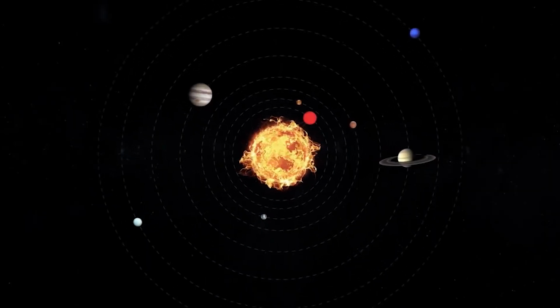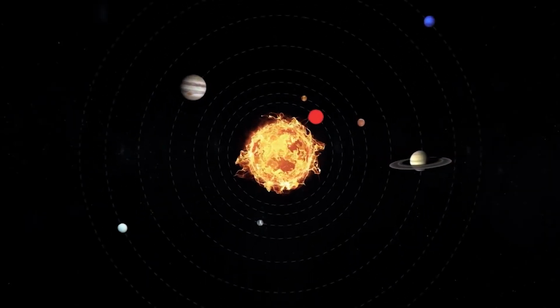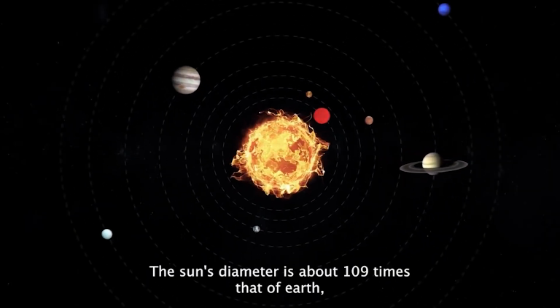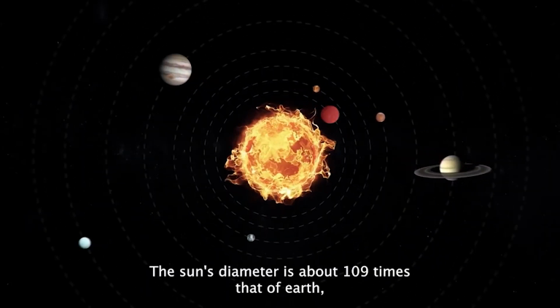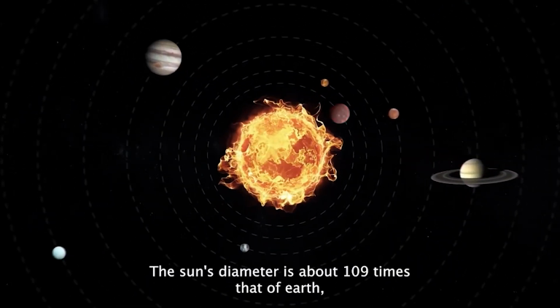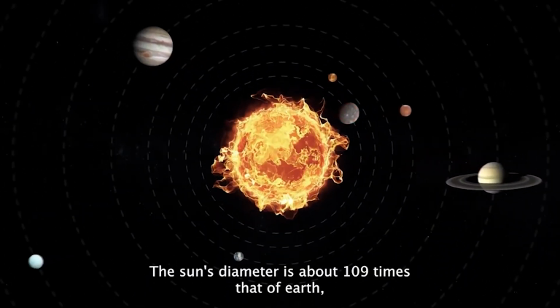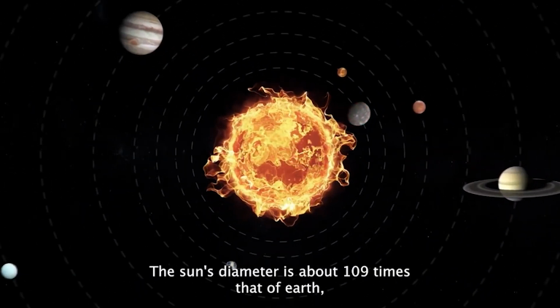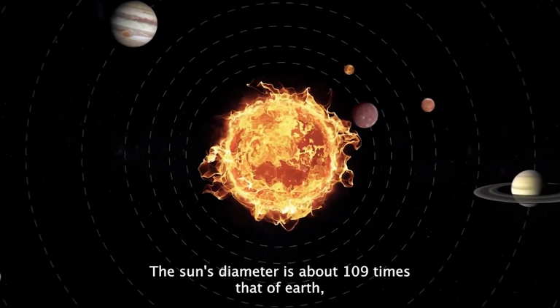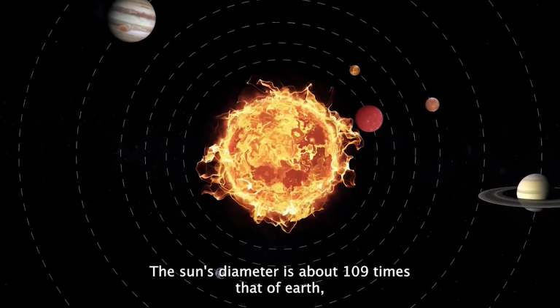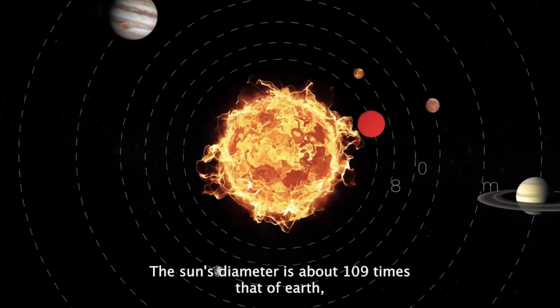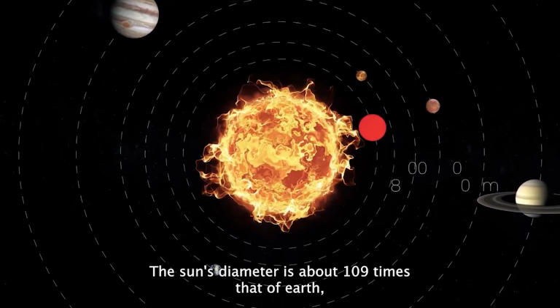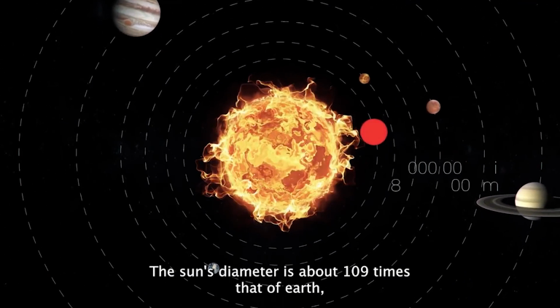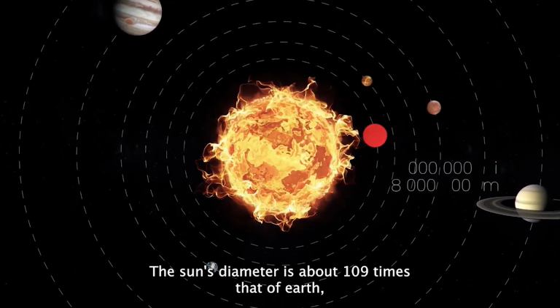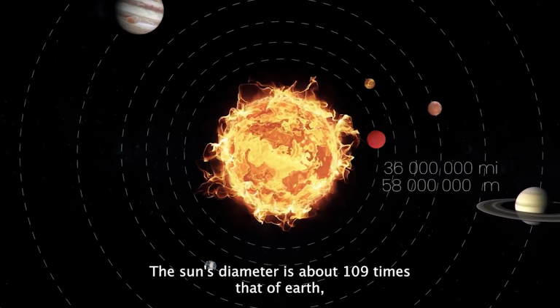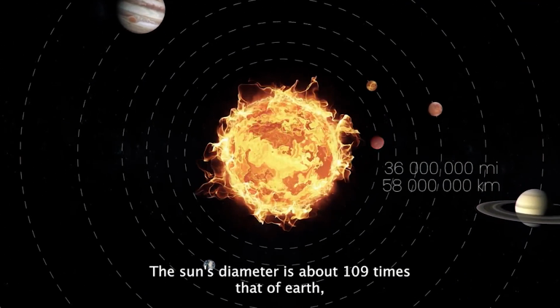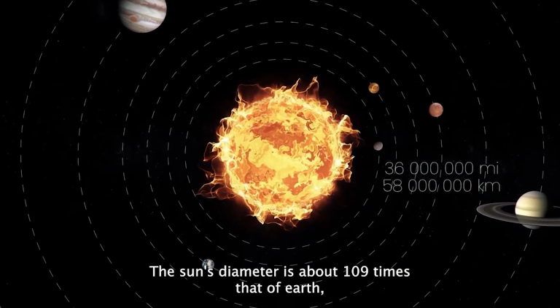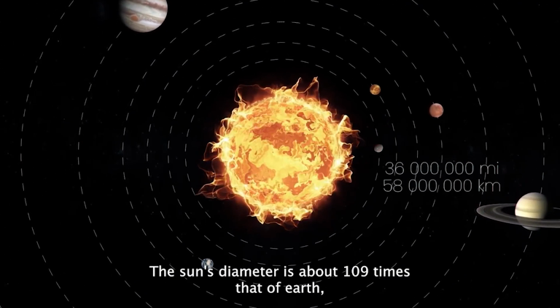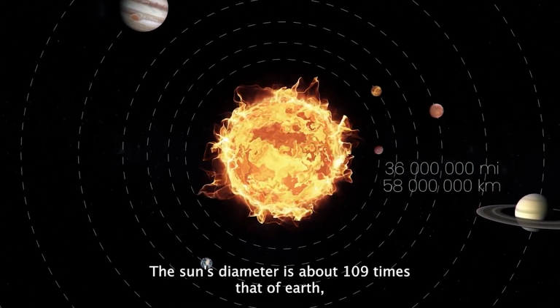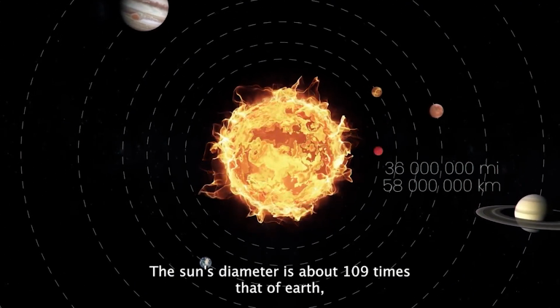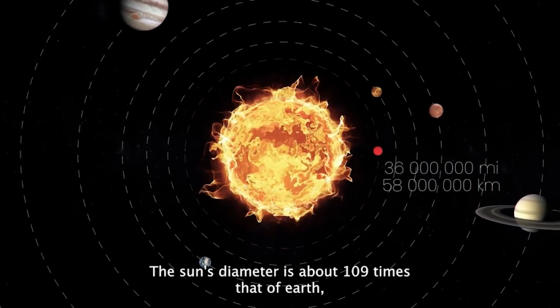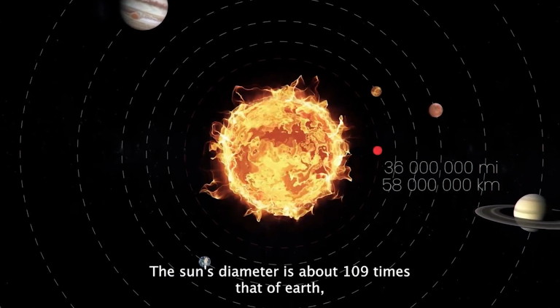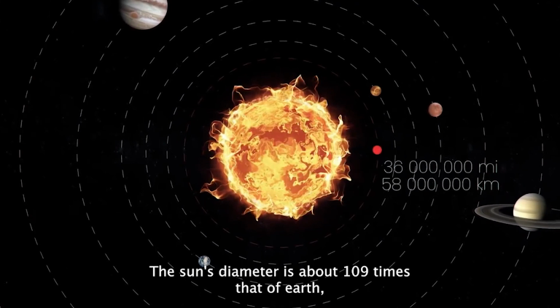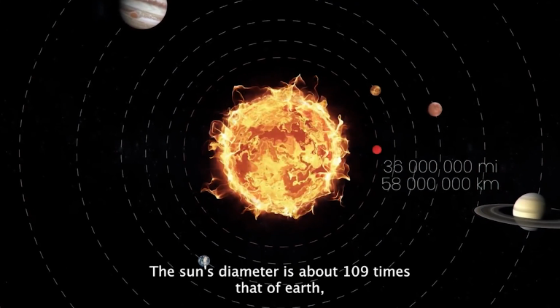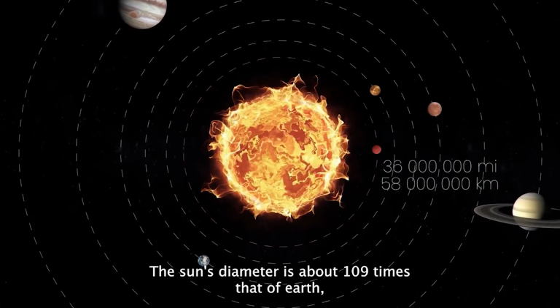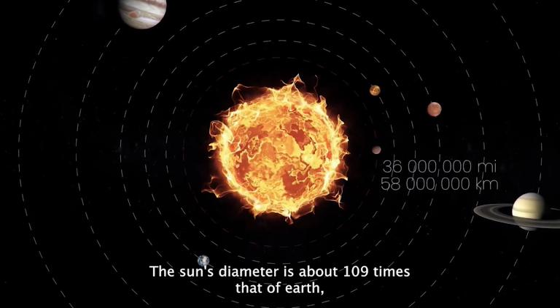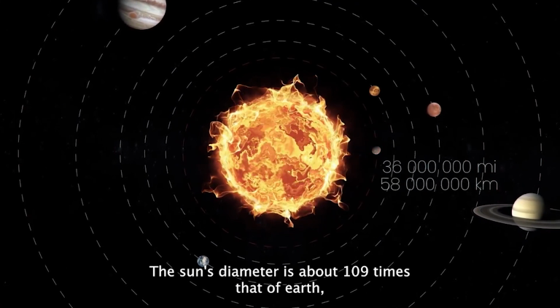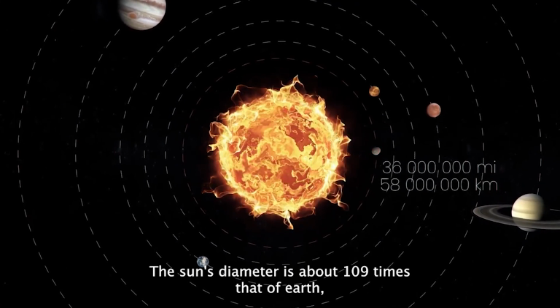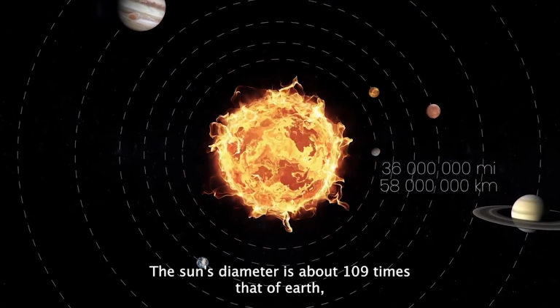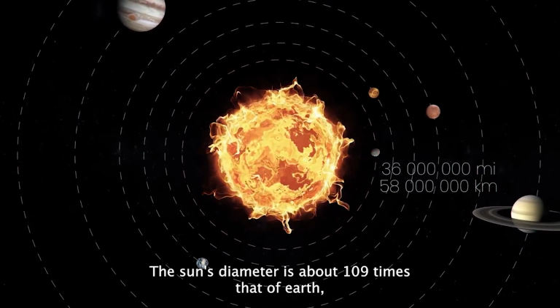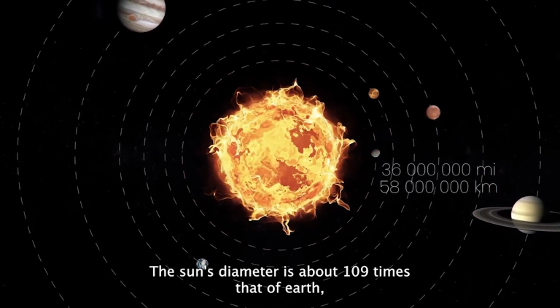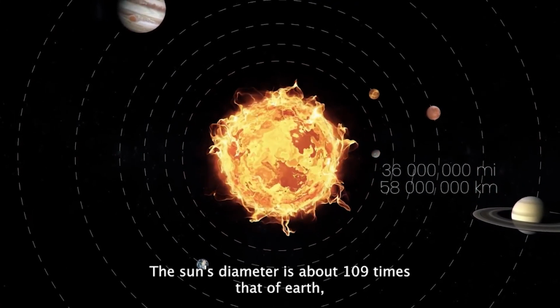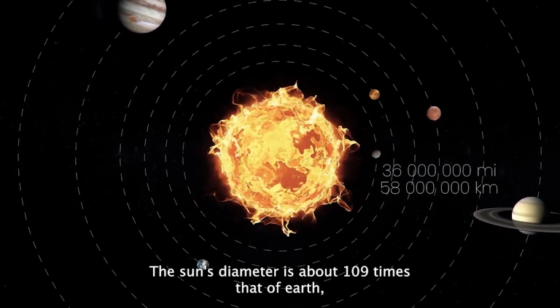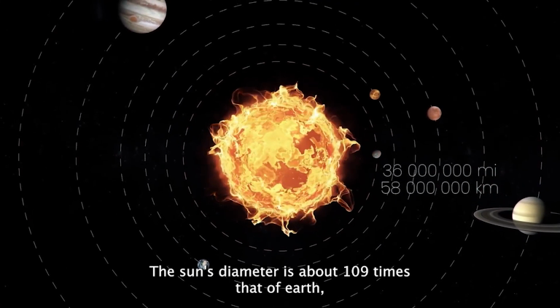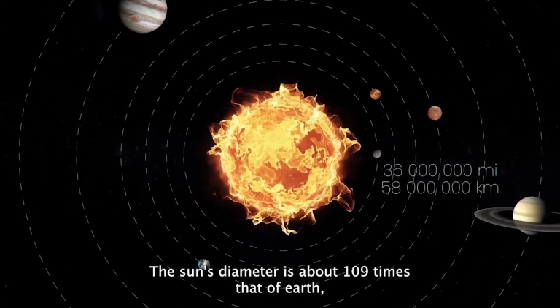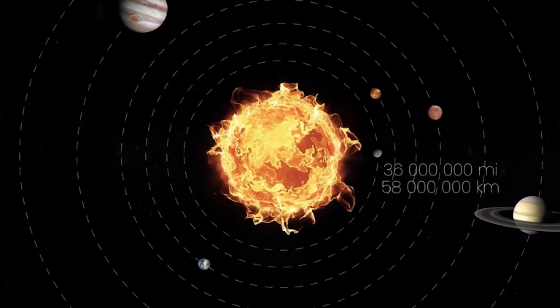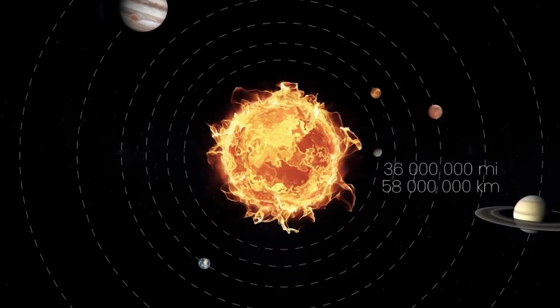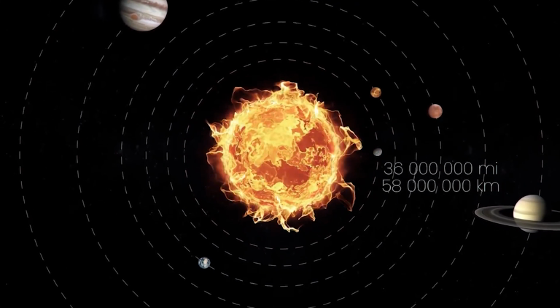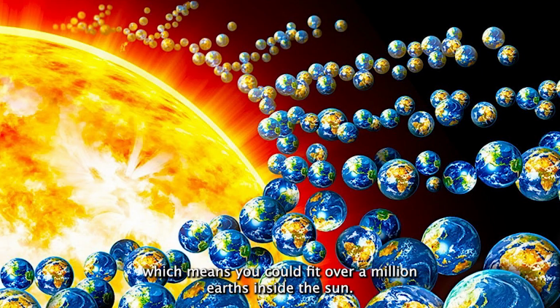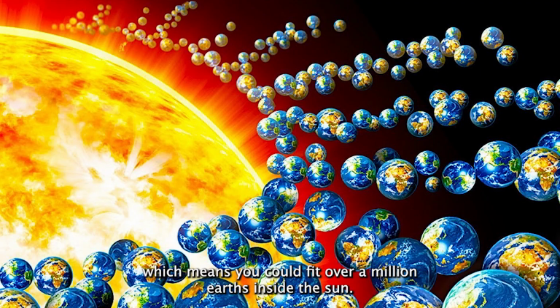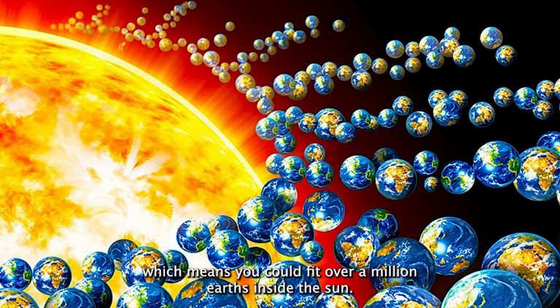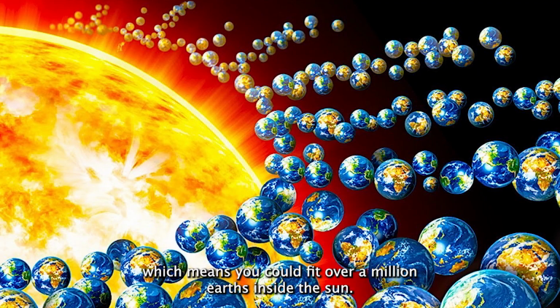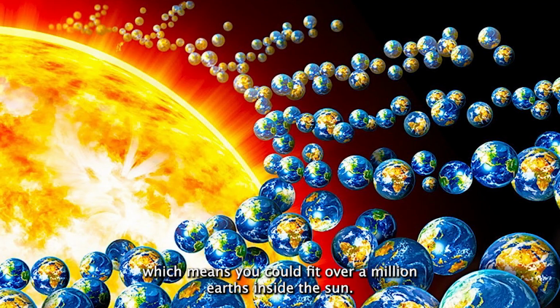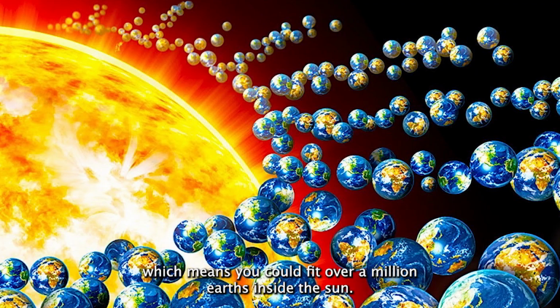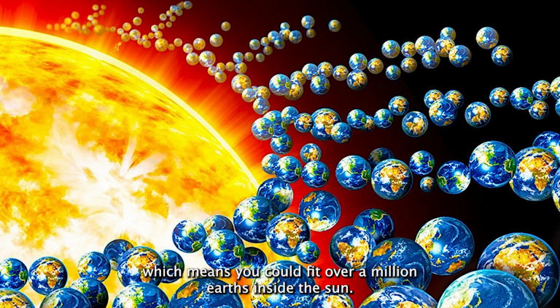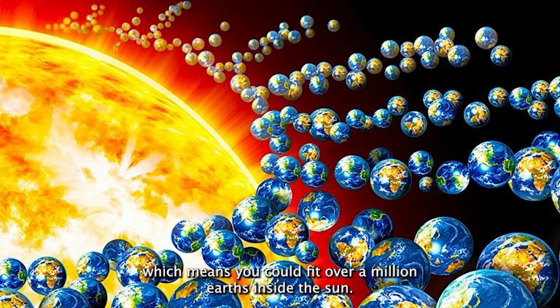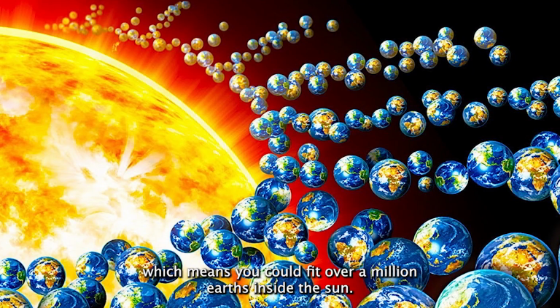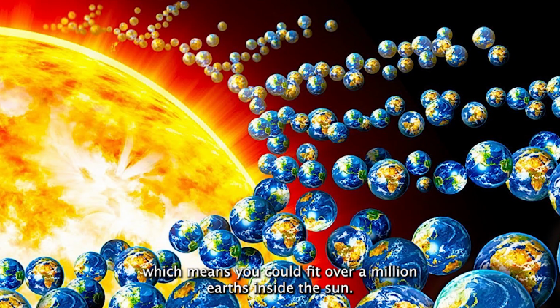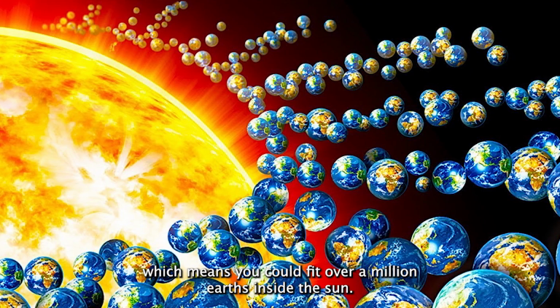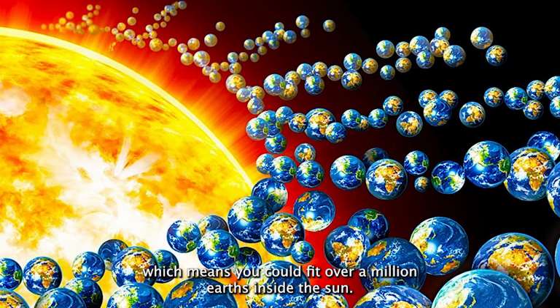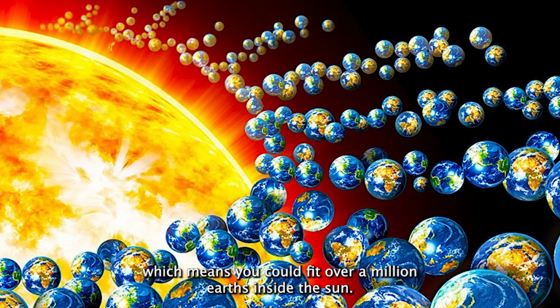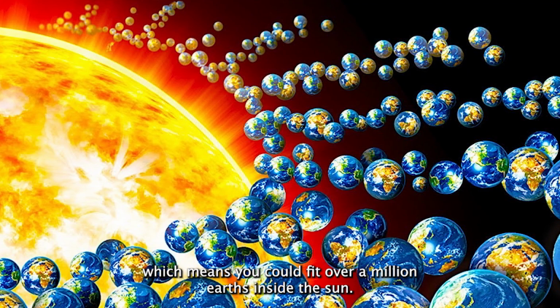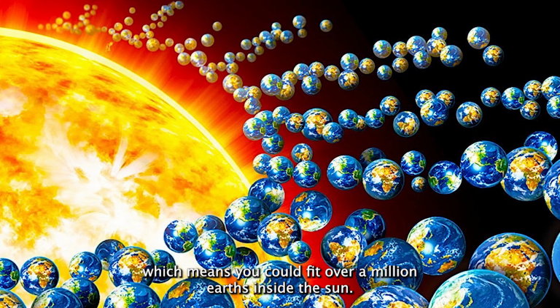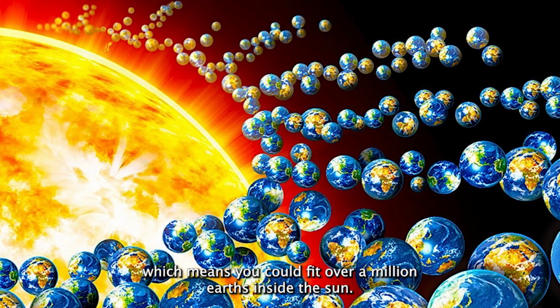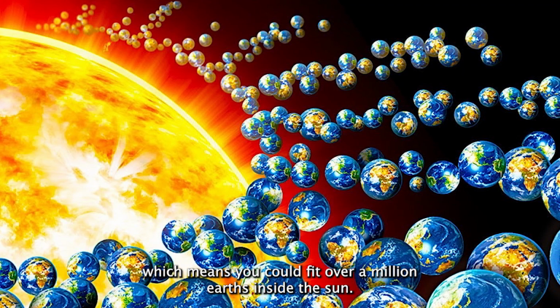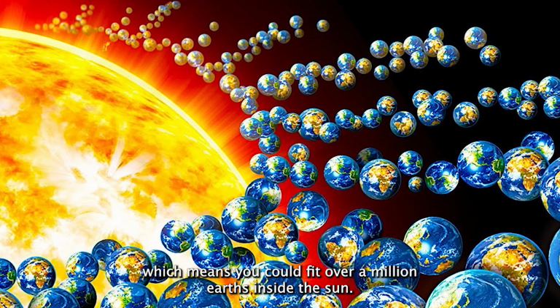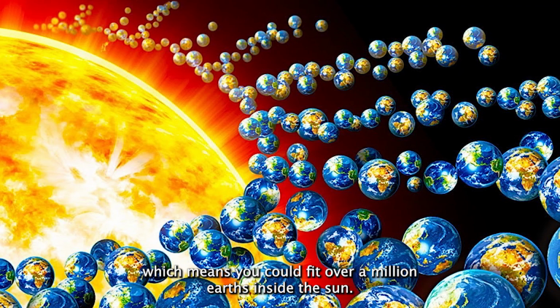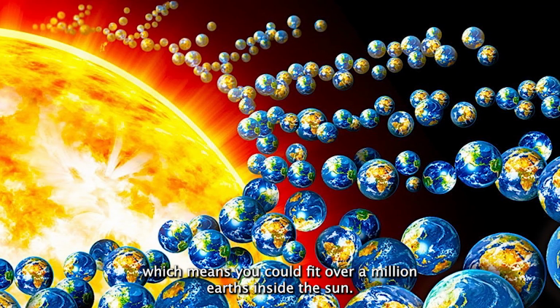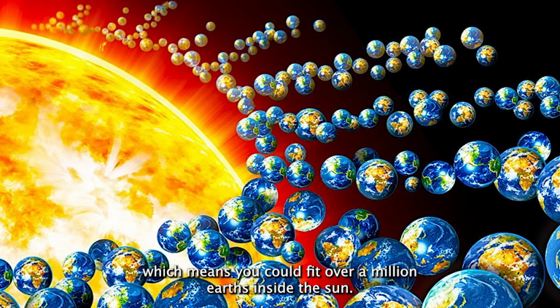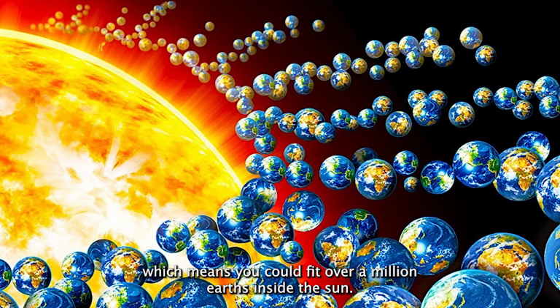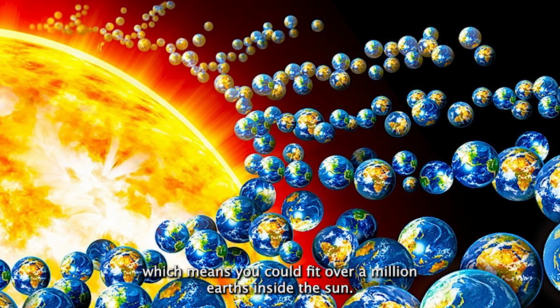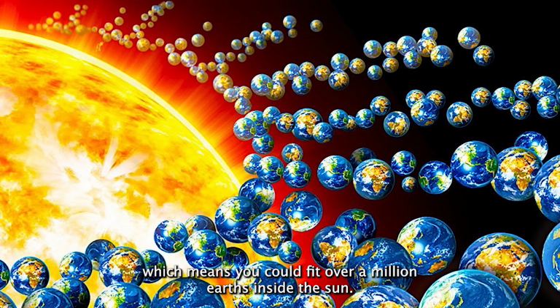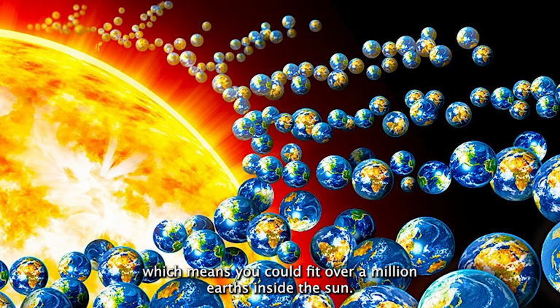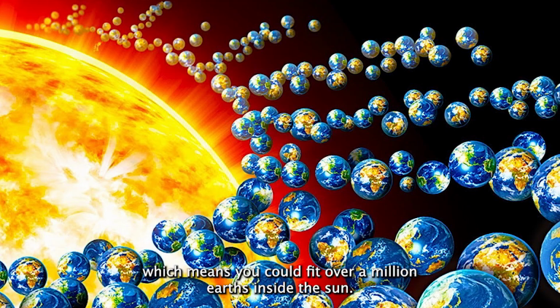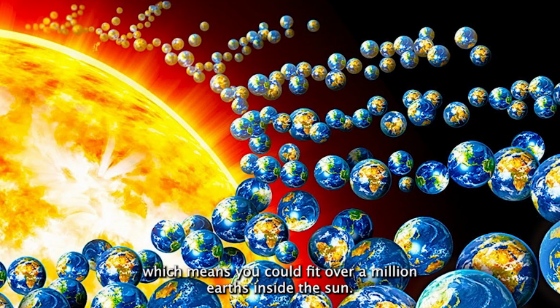The Sun's diameter is about 109 times that of Earth, which means you could fit over a million Earths inside the Sun.